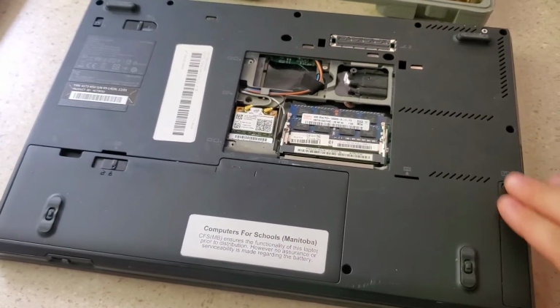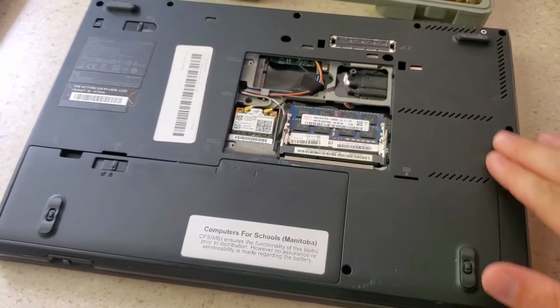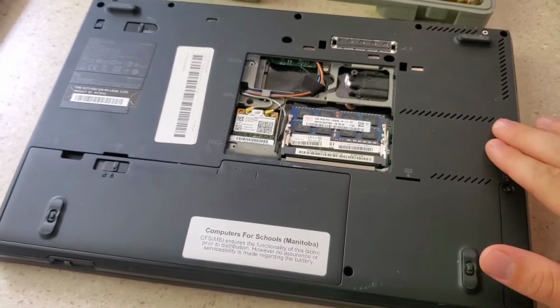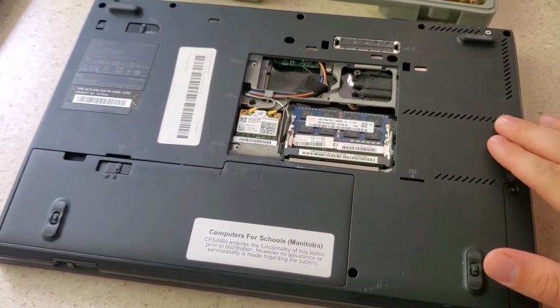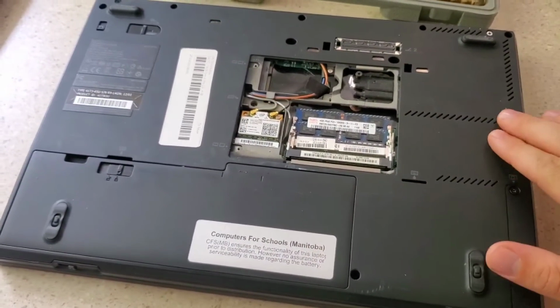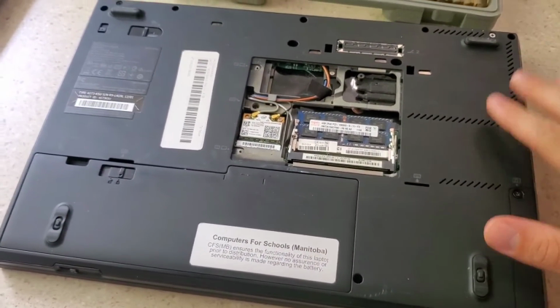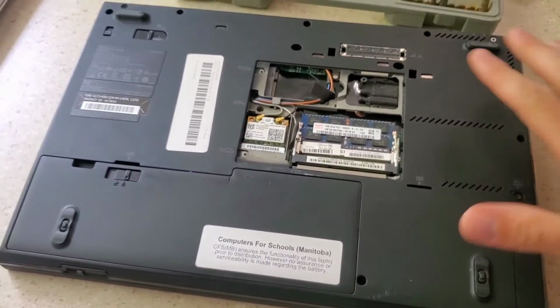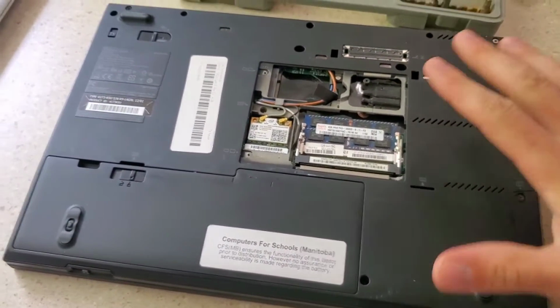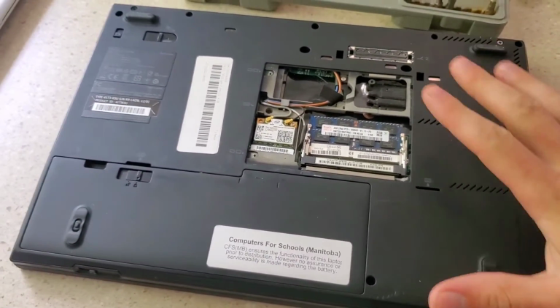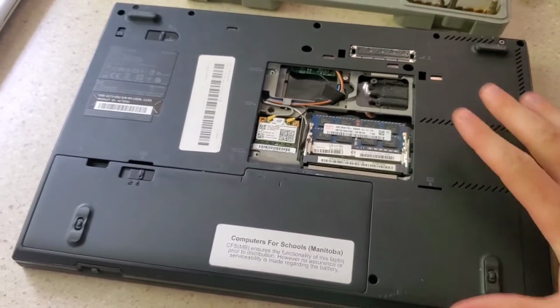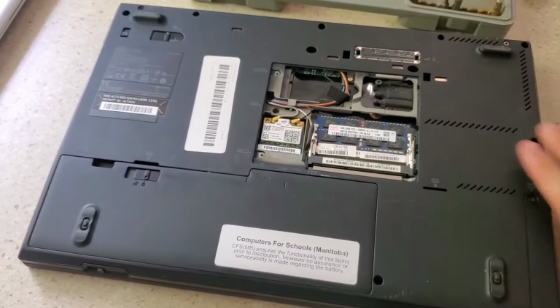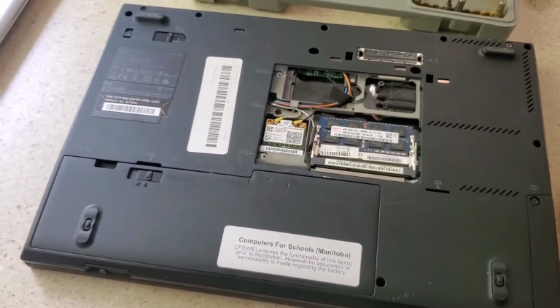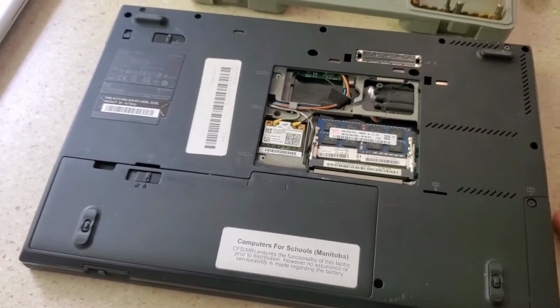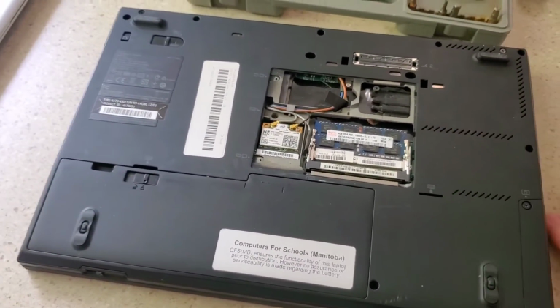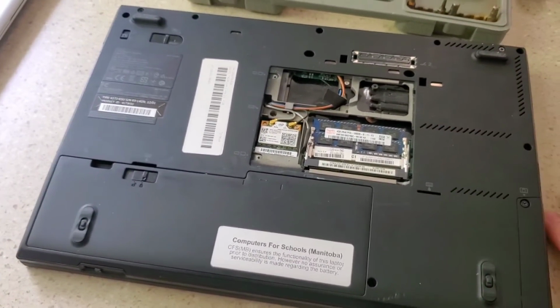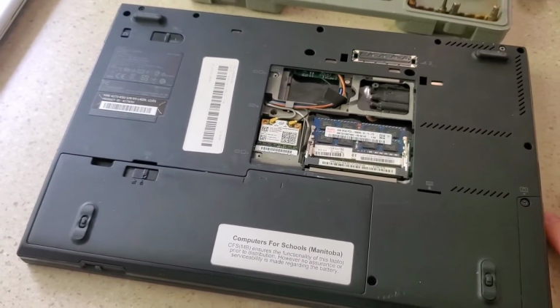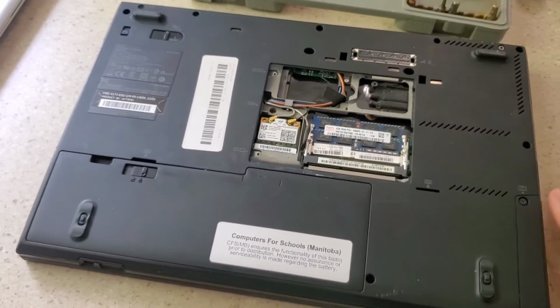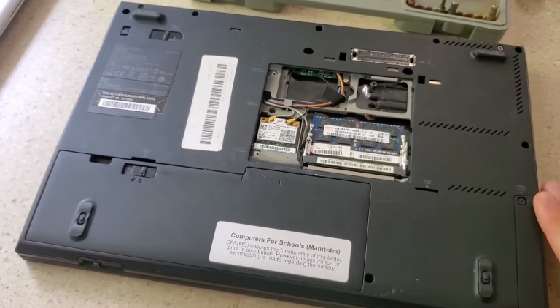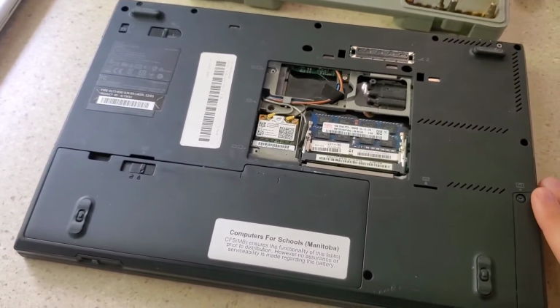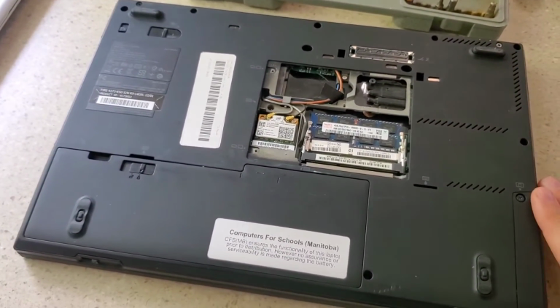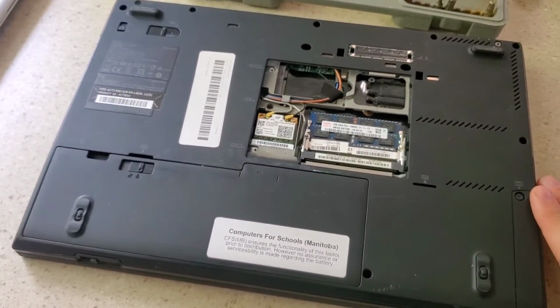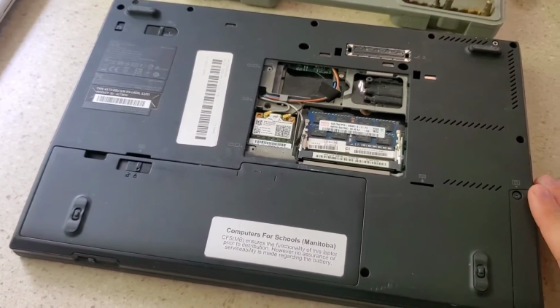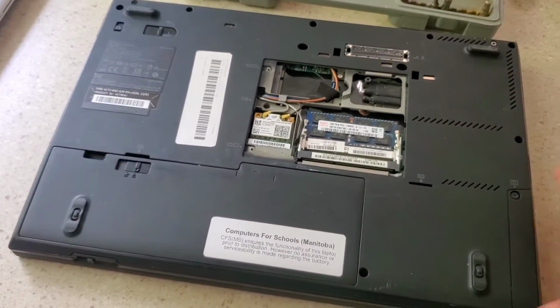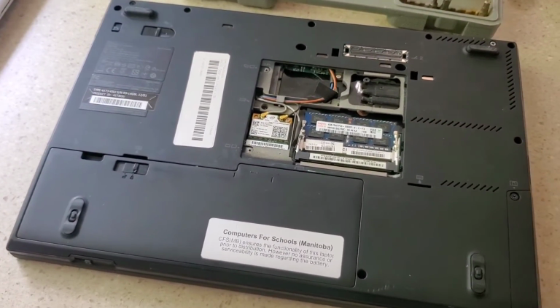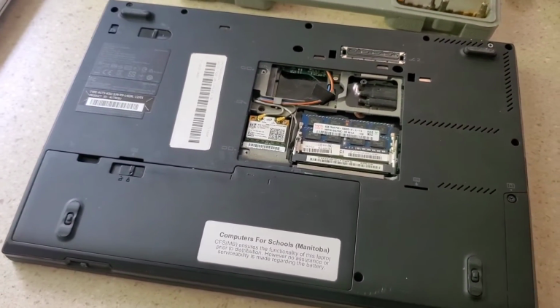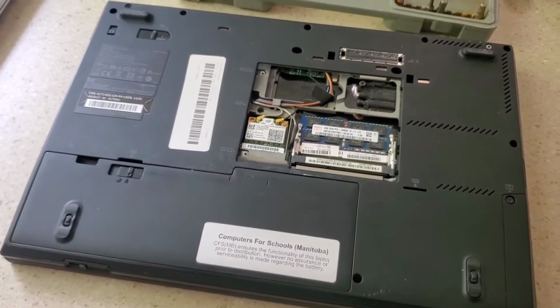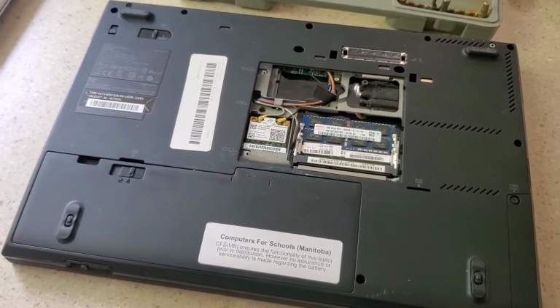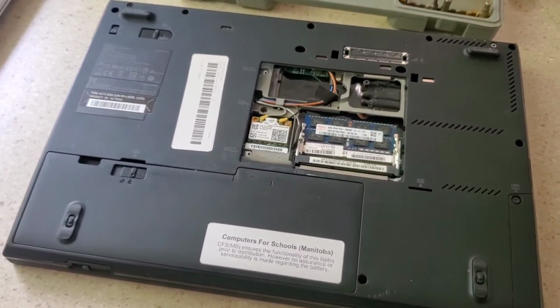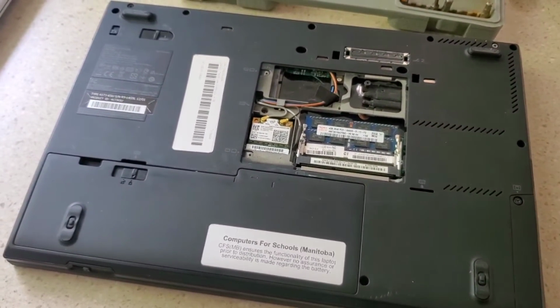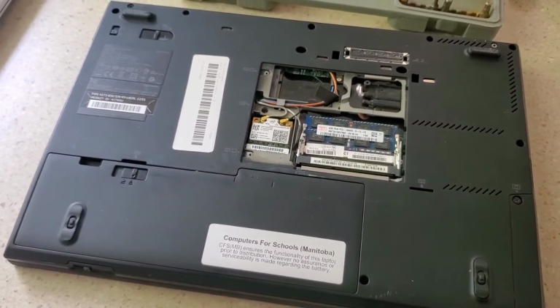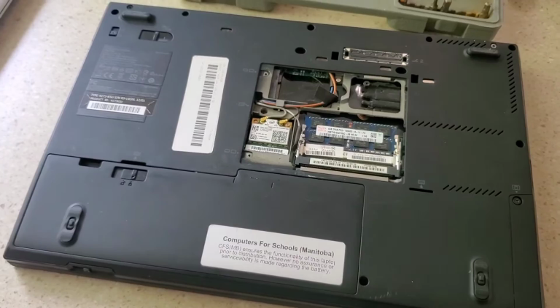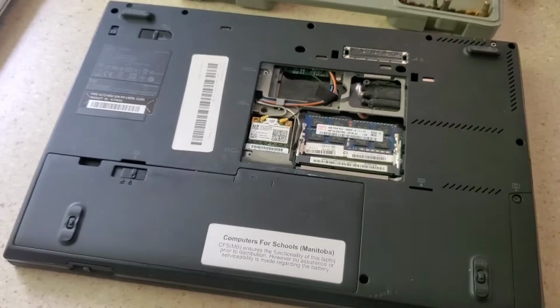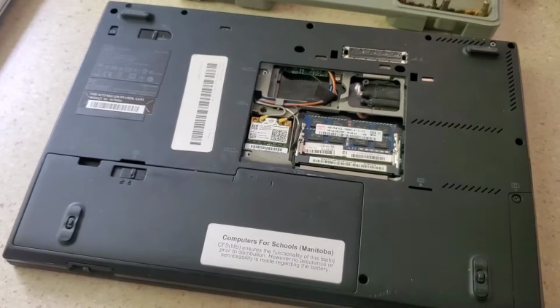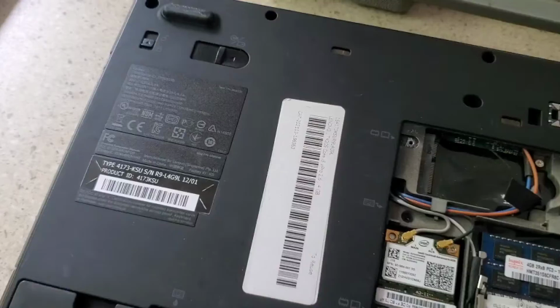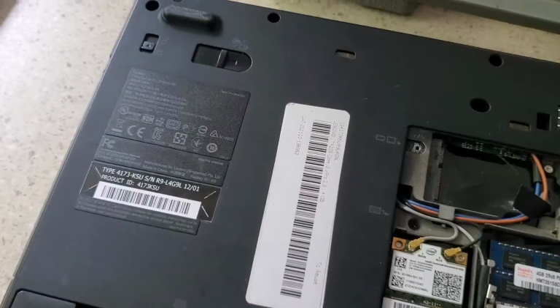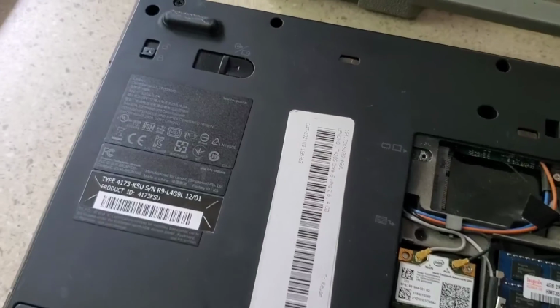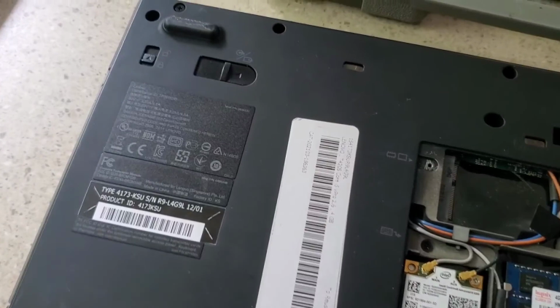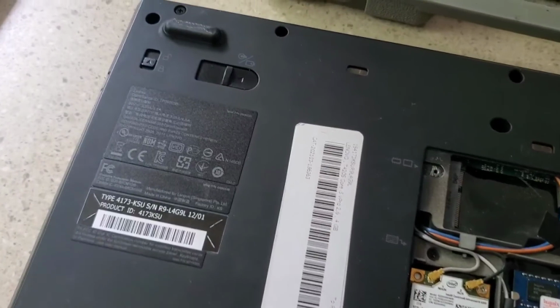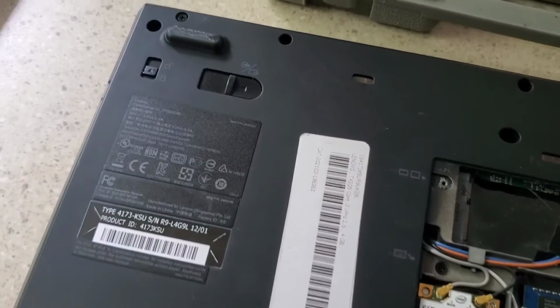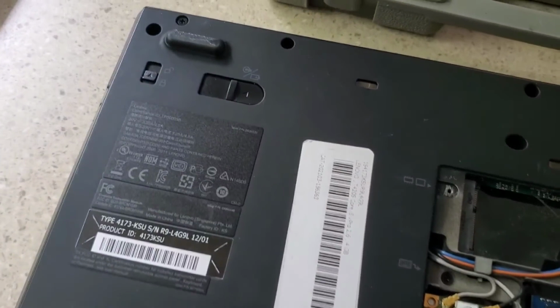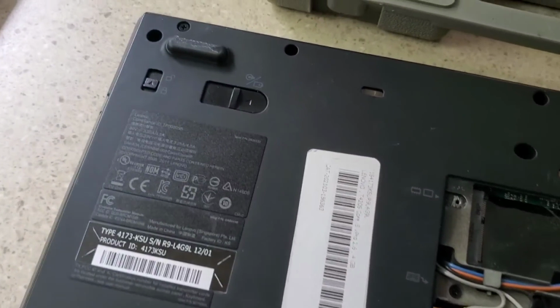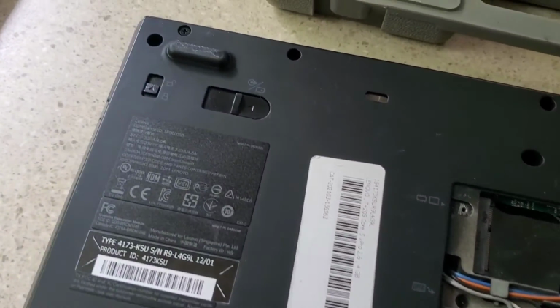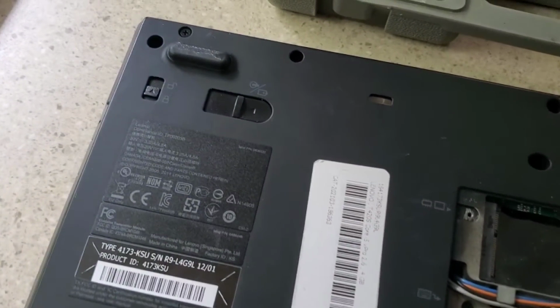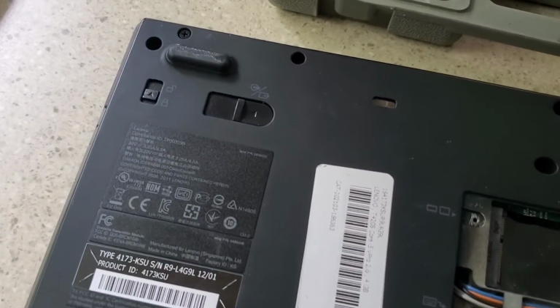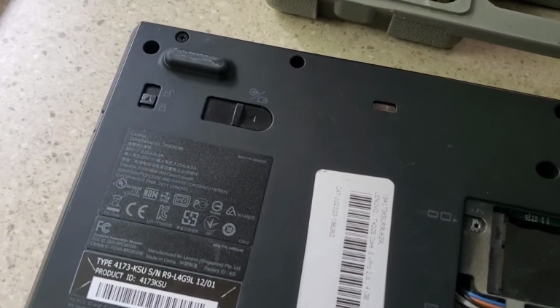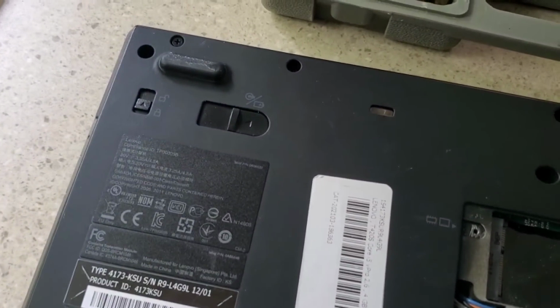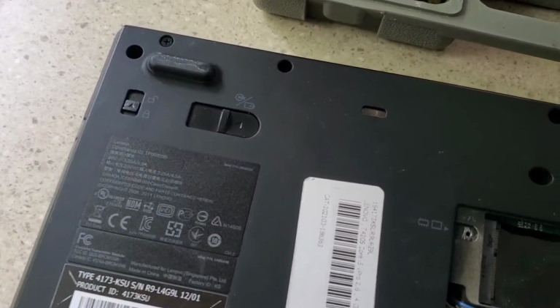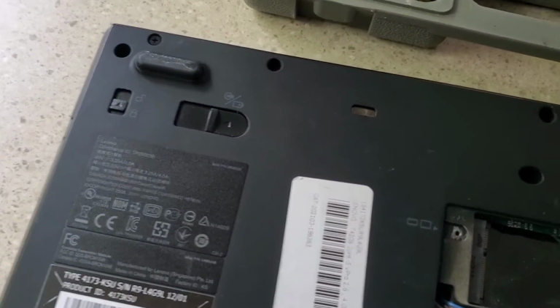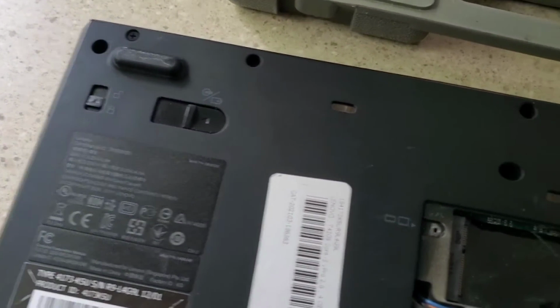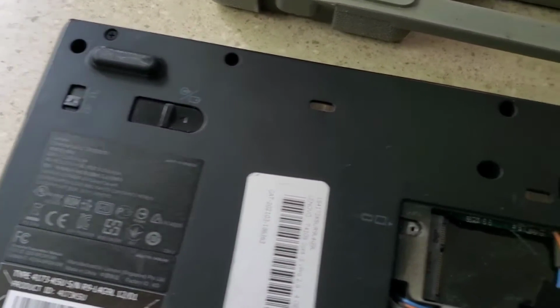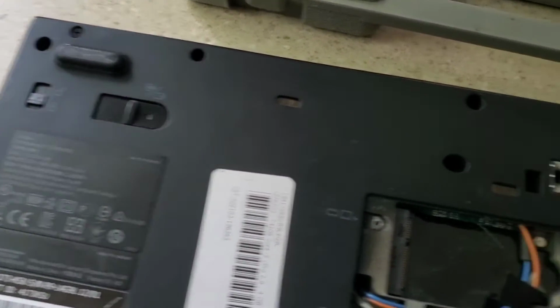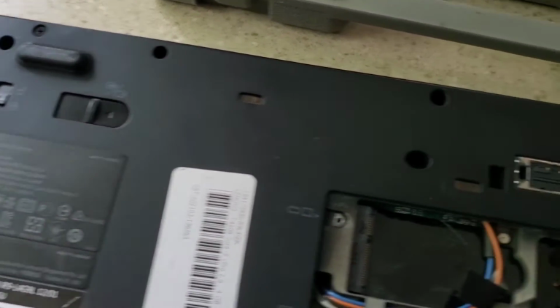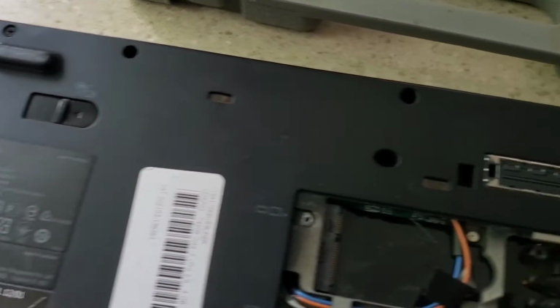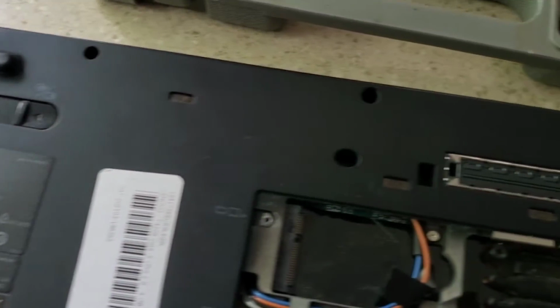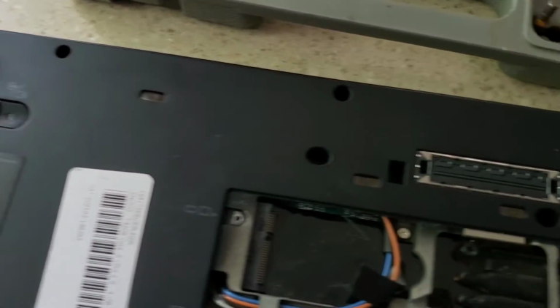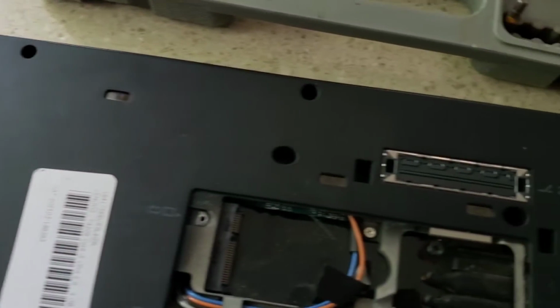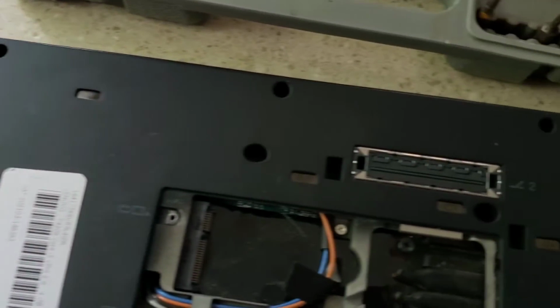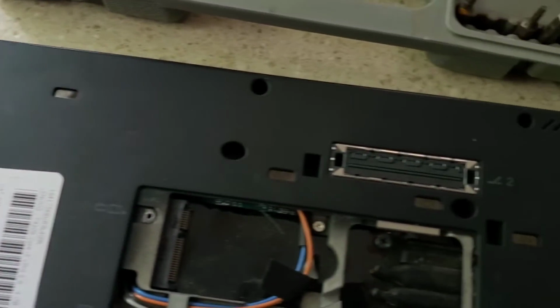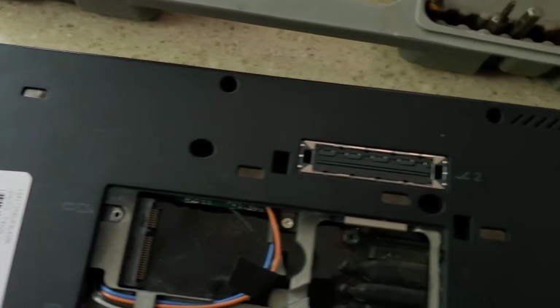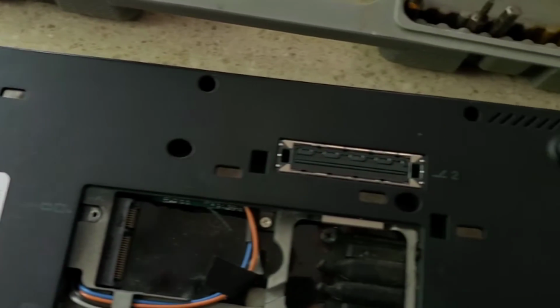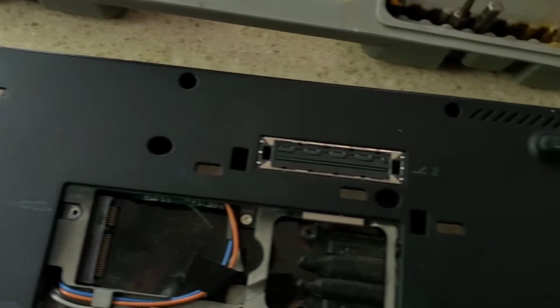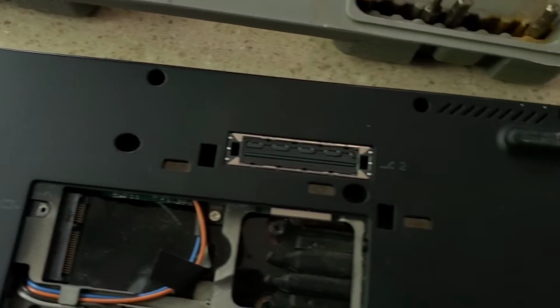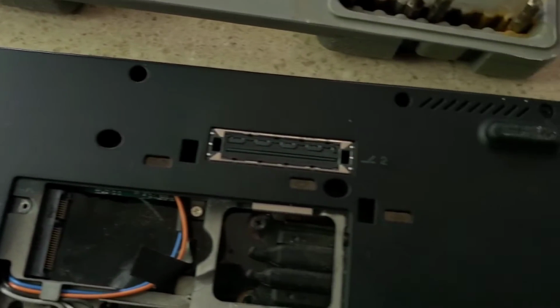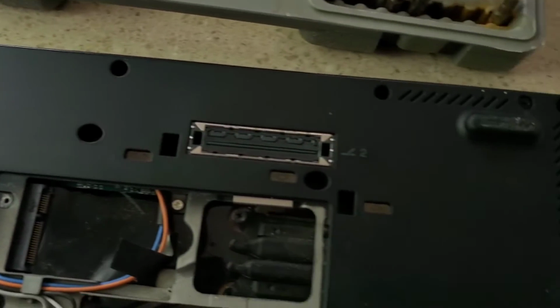I'm going to have to remove the whole base now, which requires removing the Phillips head screws all around.